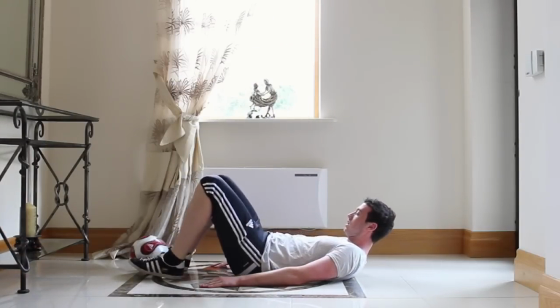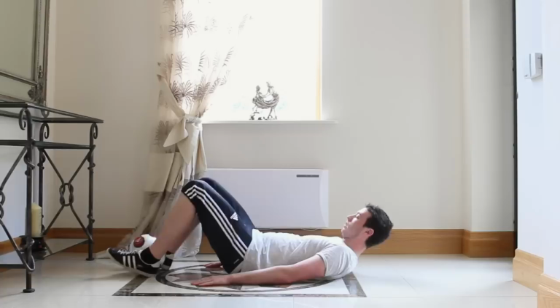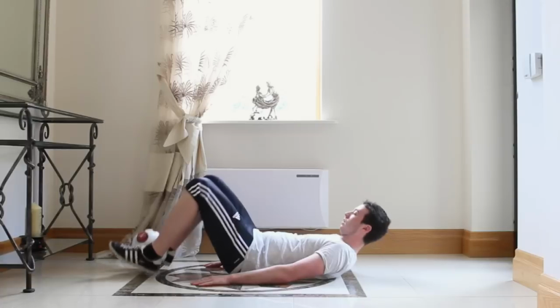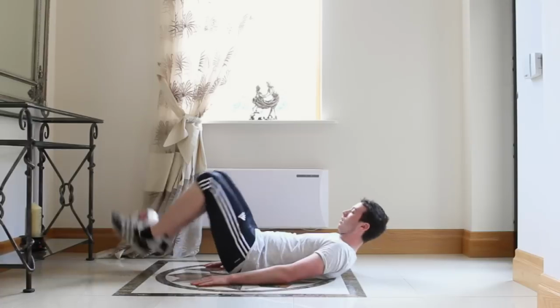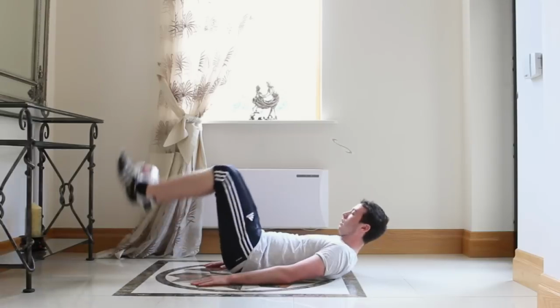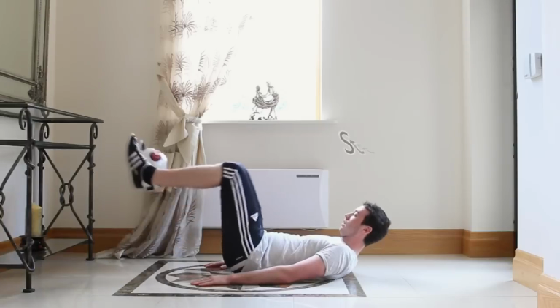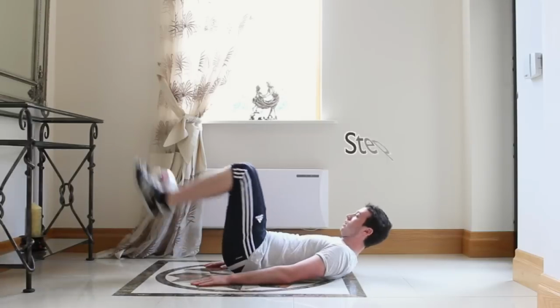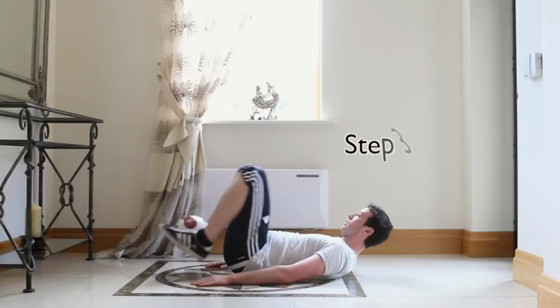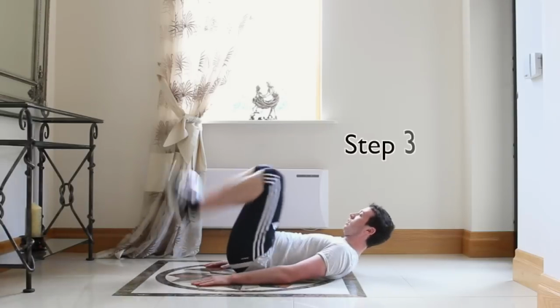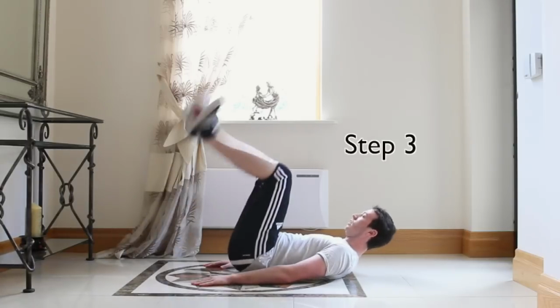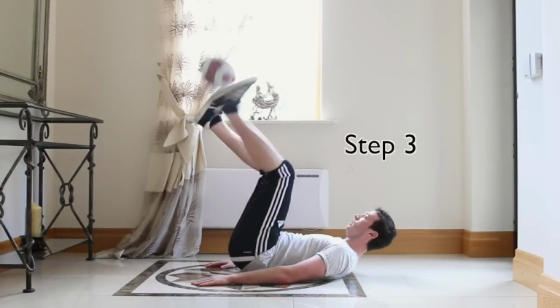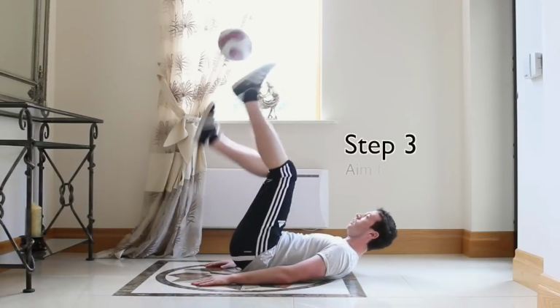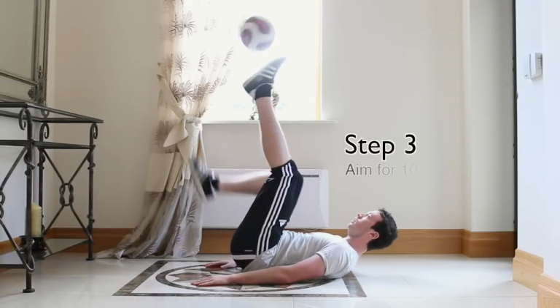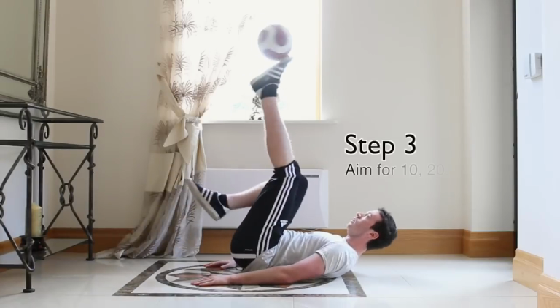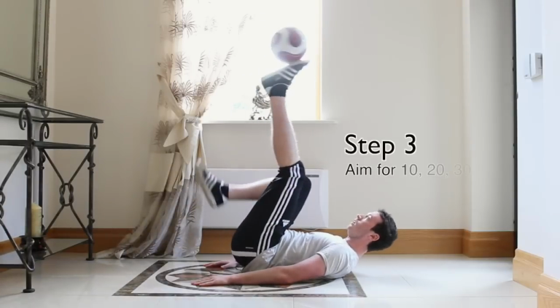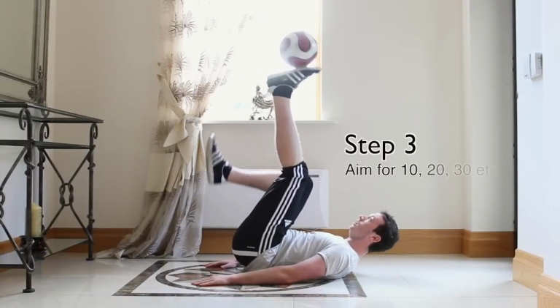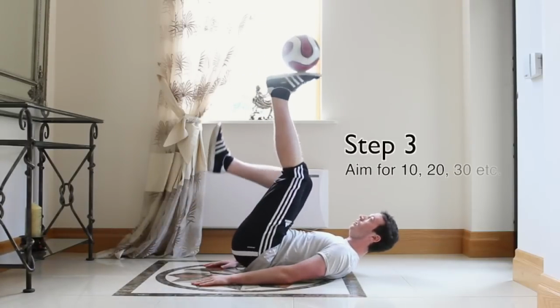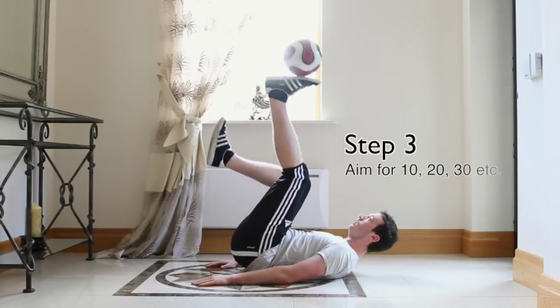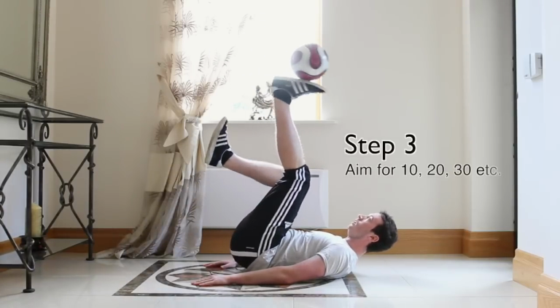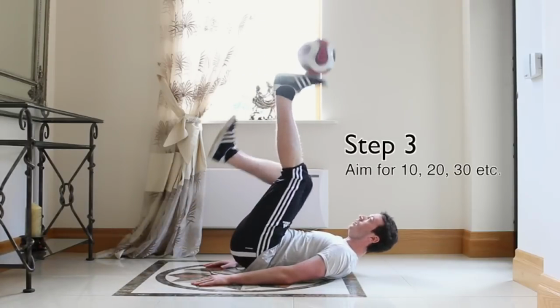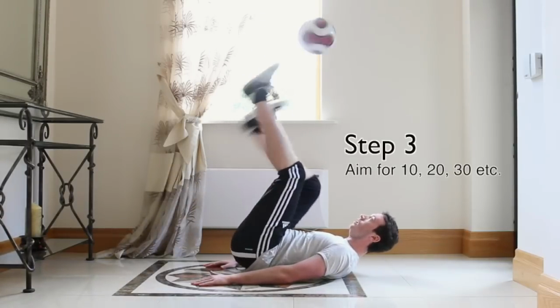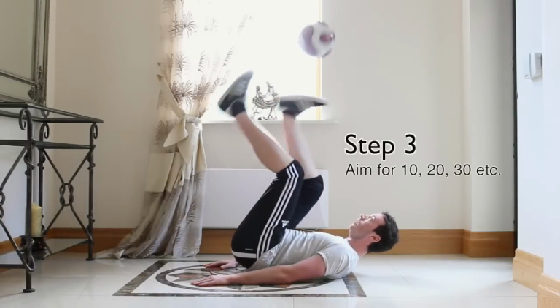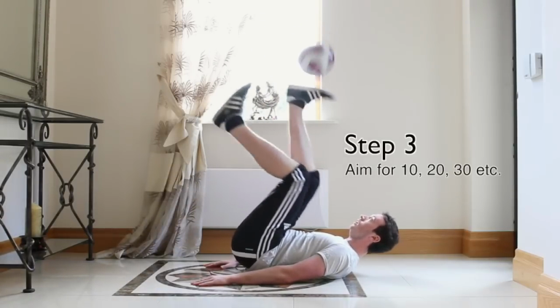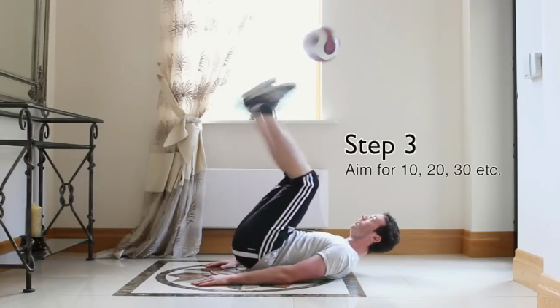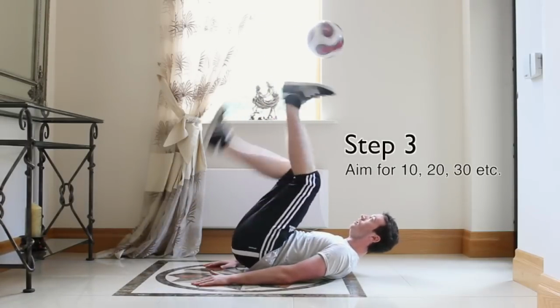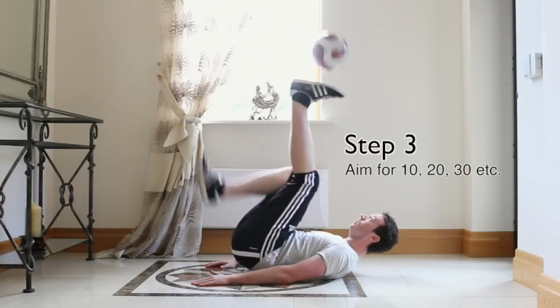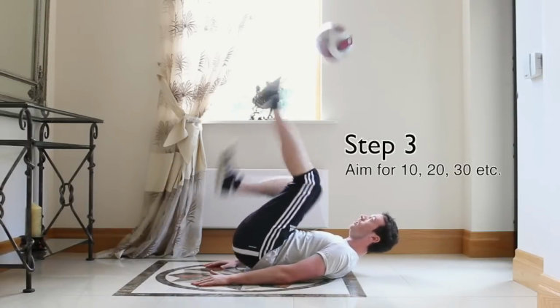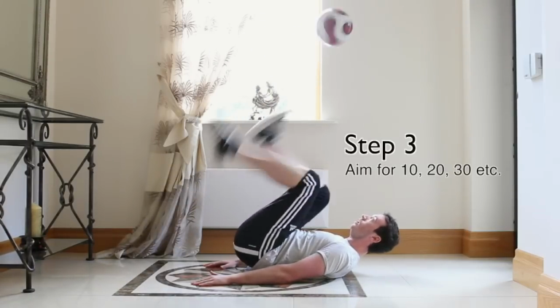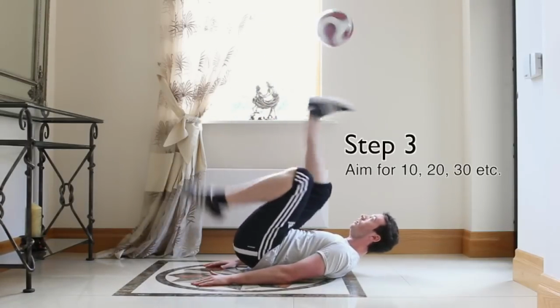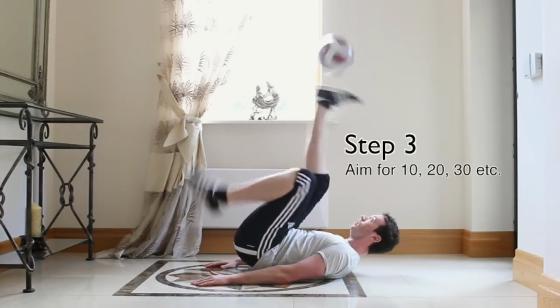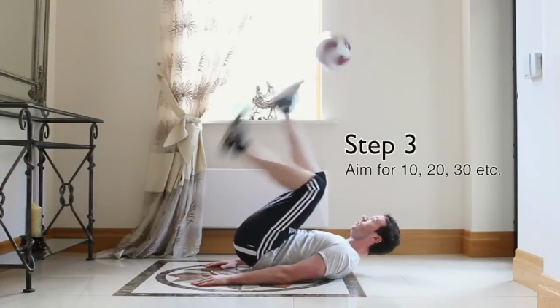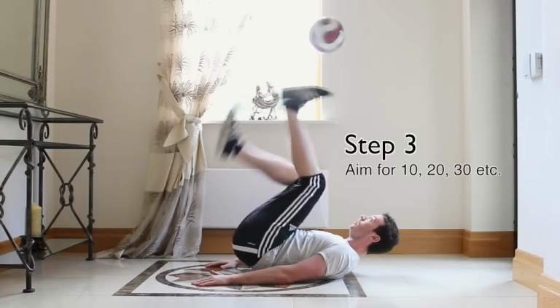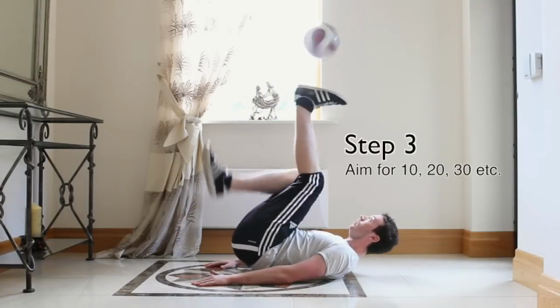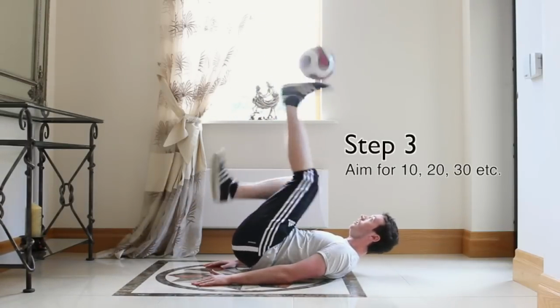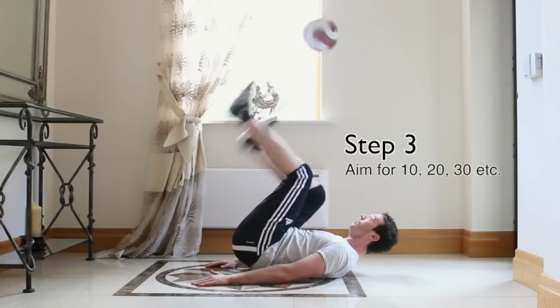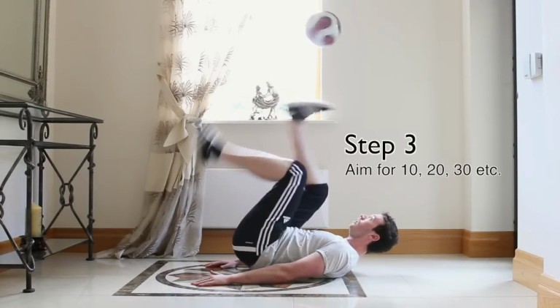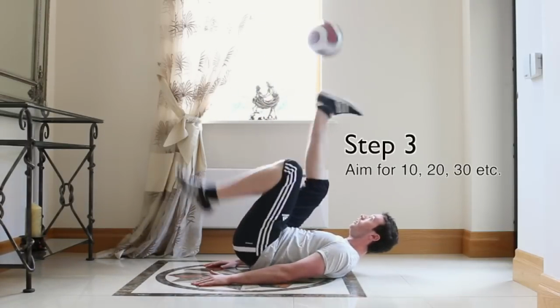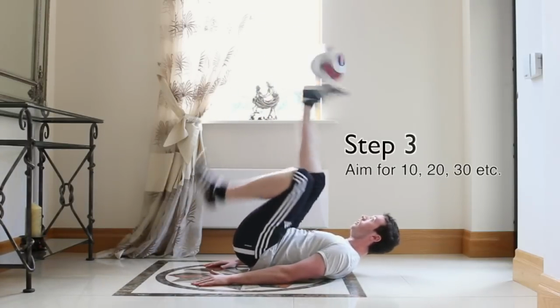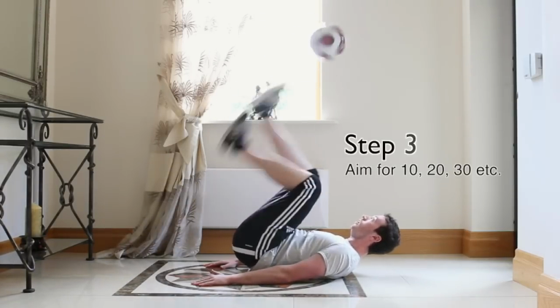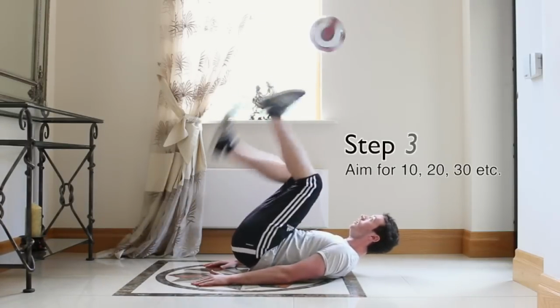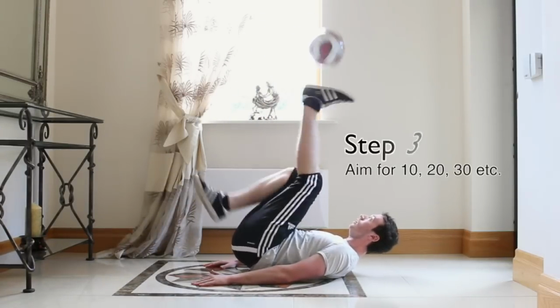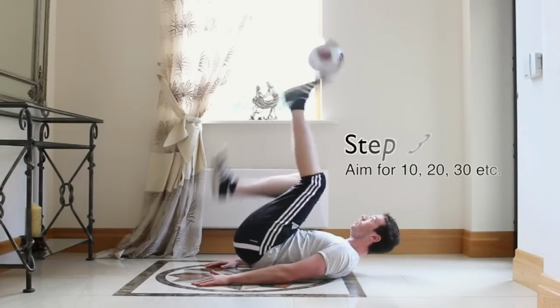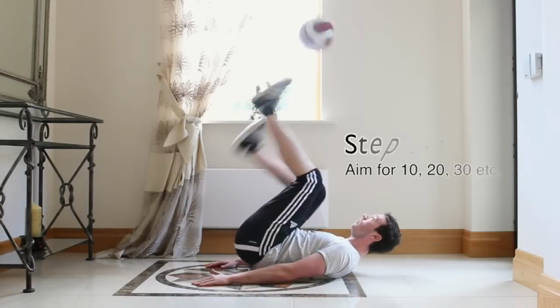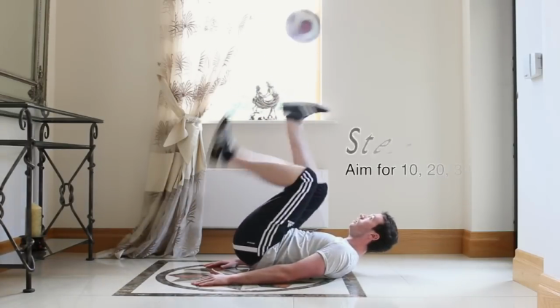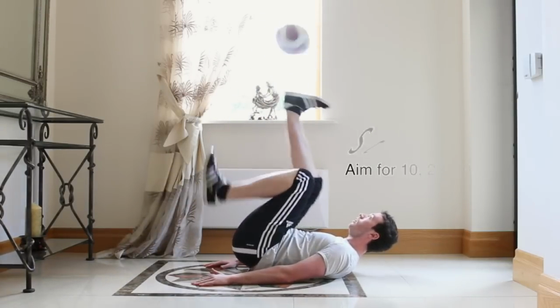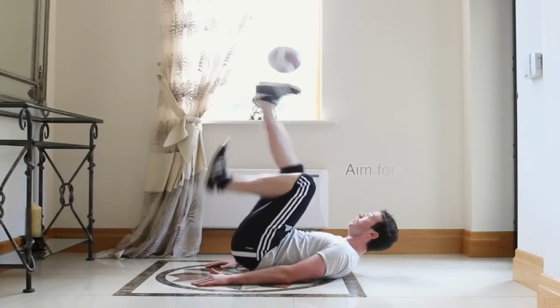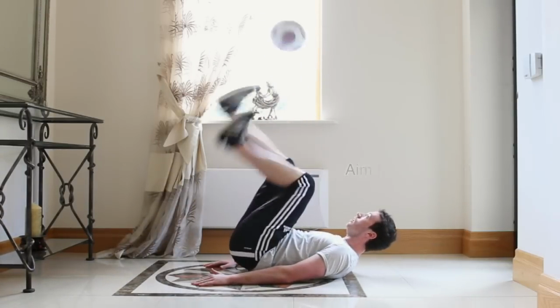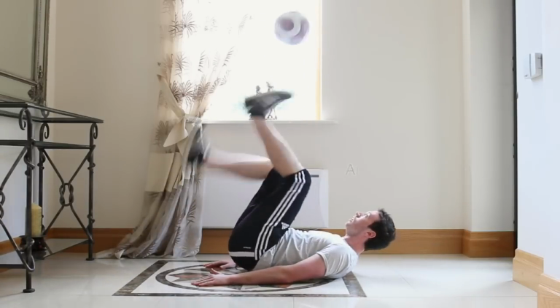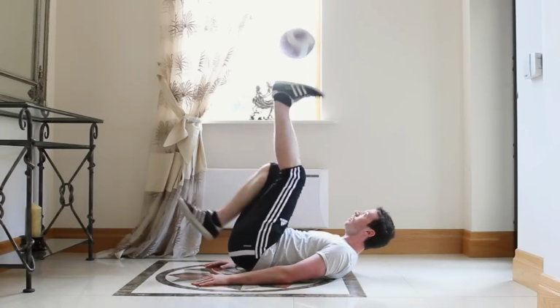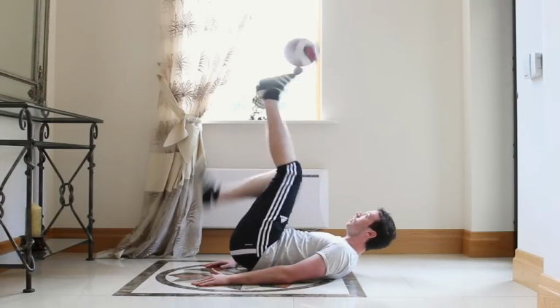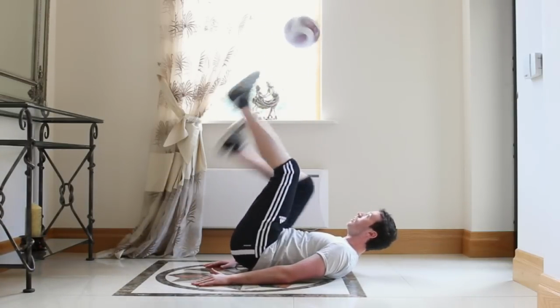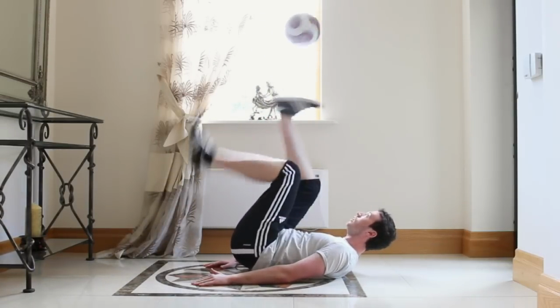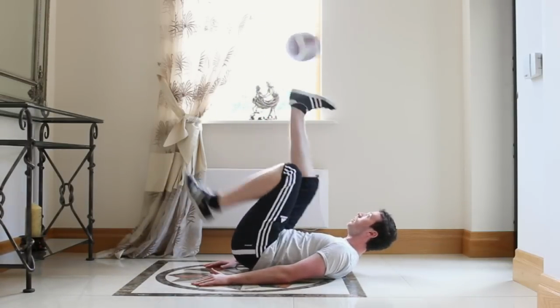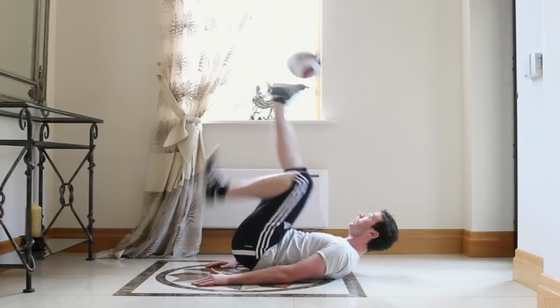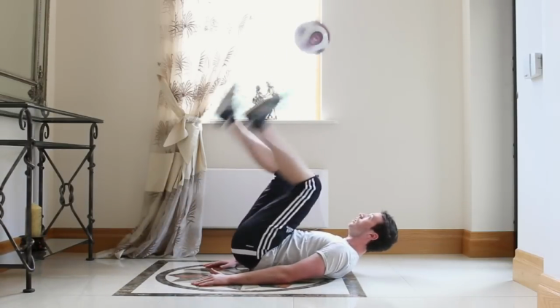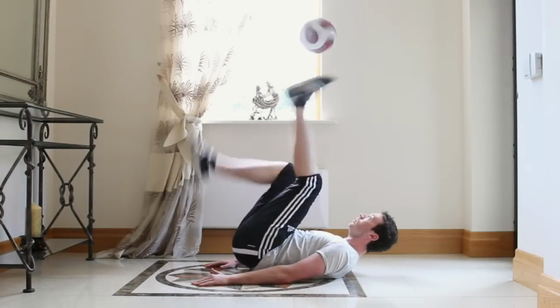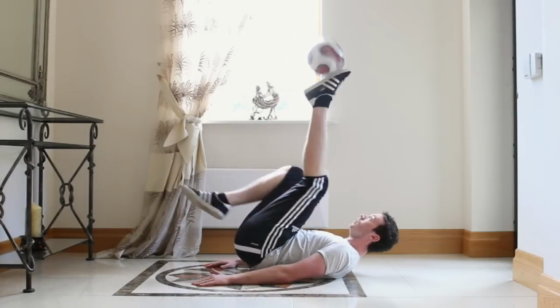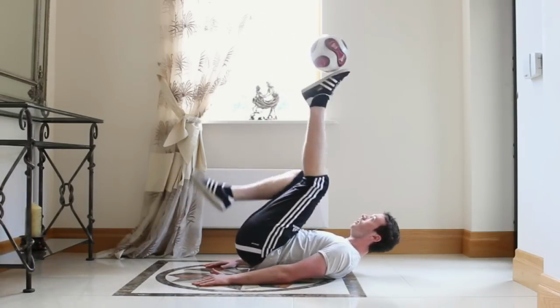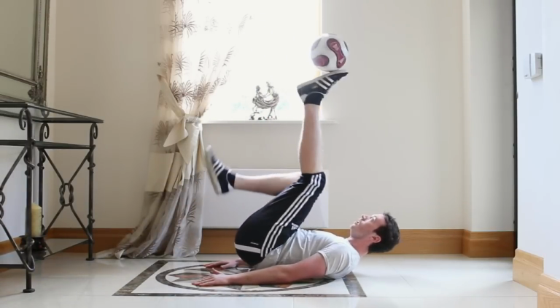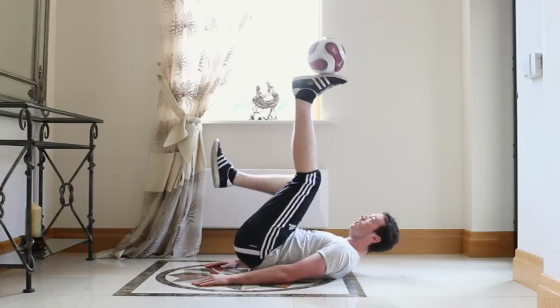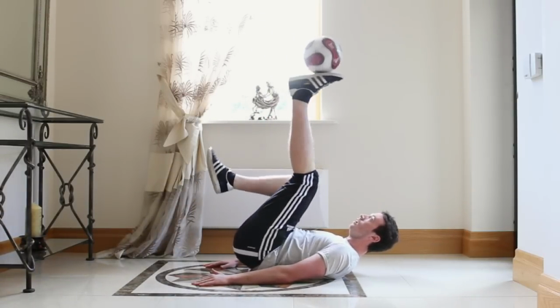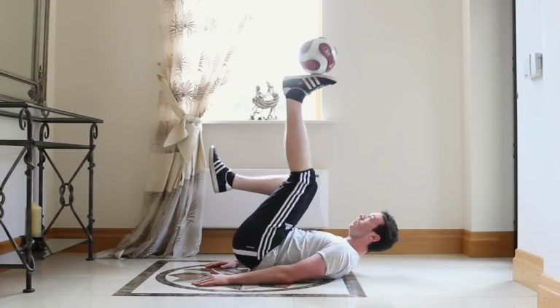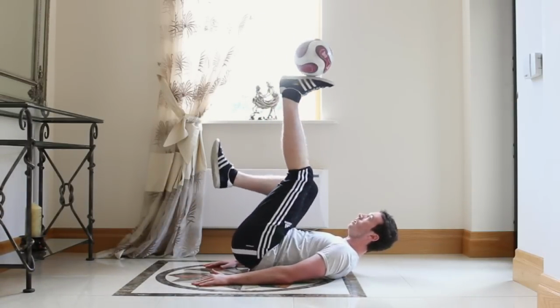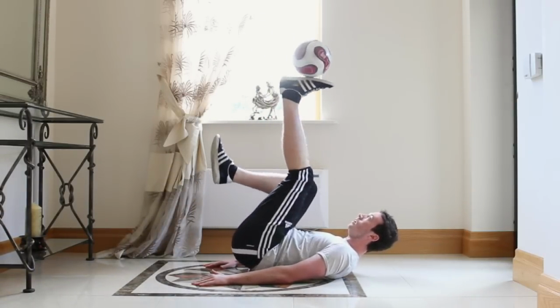Step 3 is just about practicing and mastering soul juggling. Set yourself a goal and aim for double digits like 10 or 20 juggles.